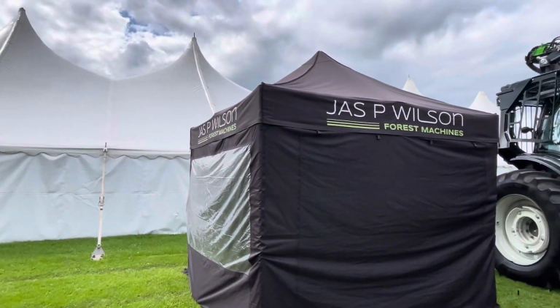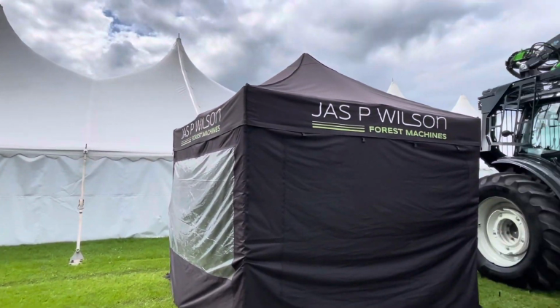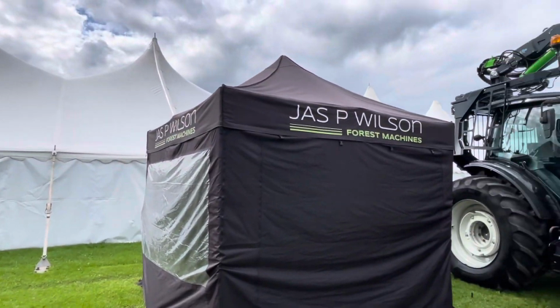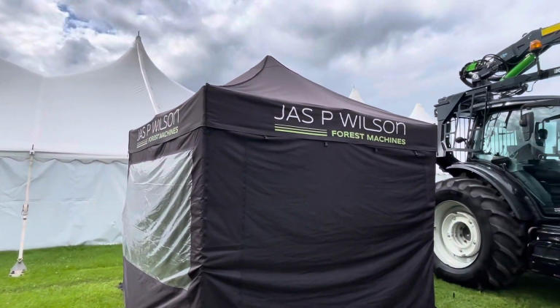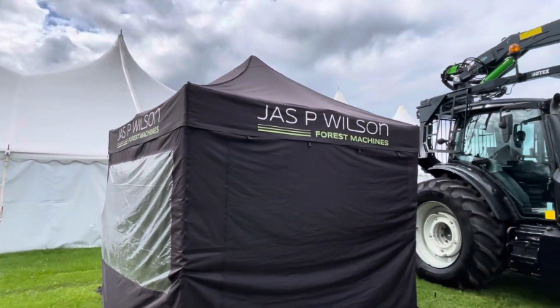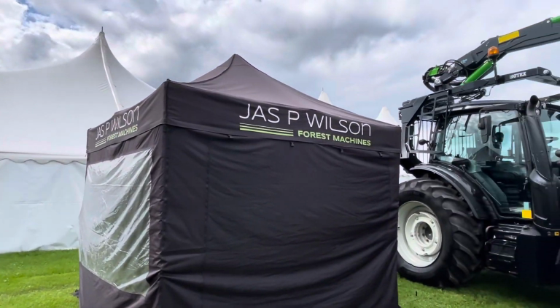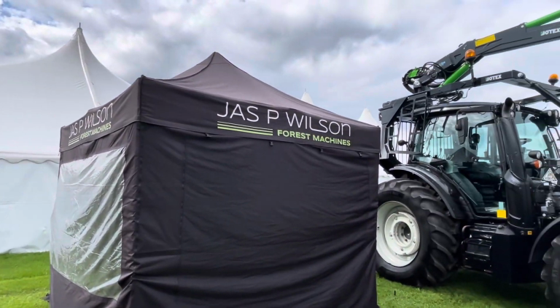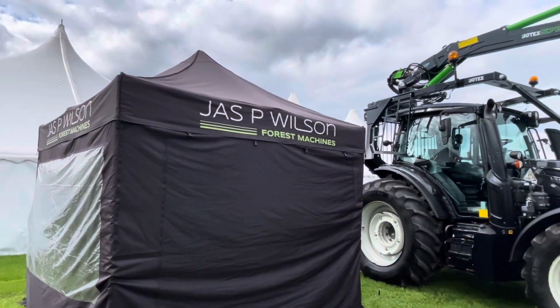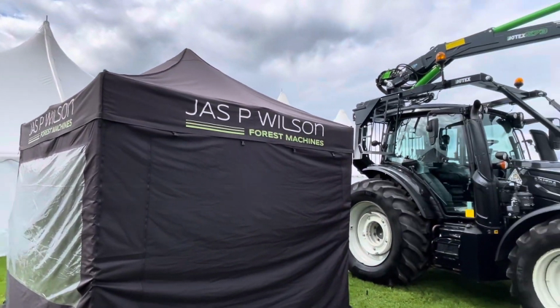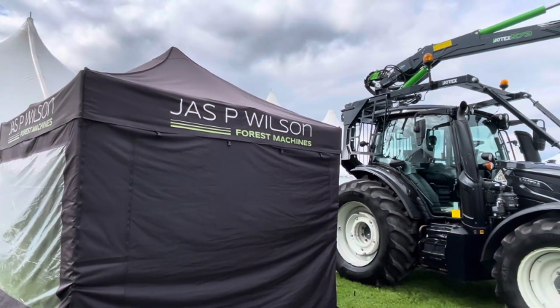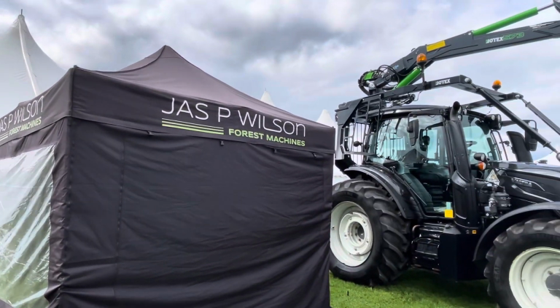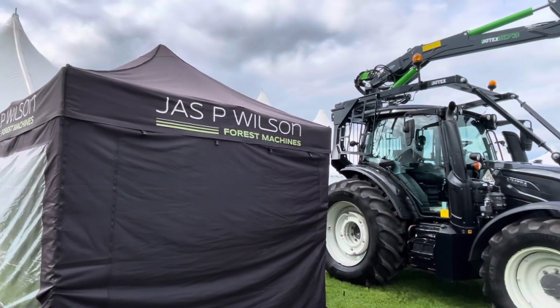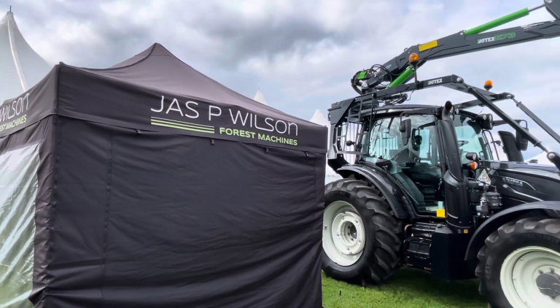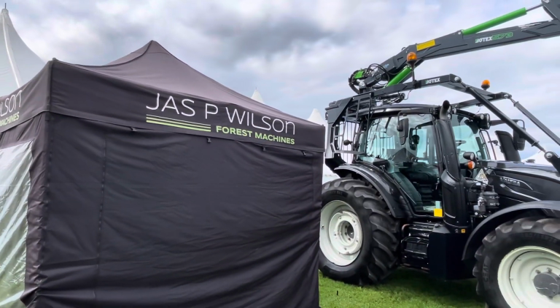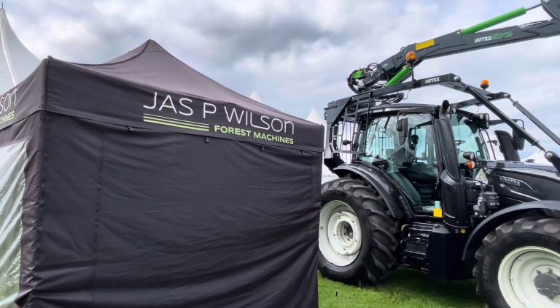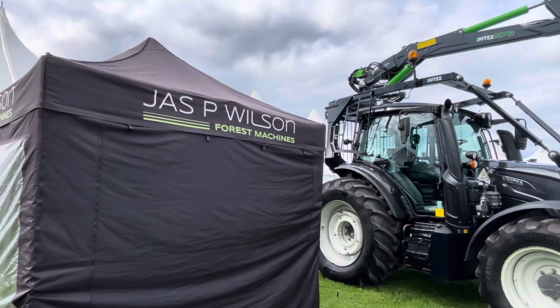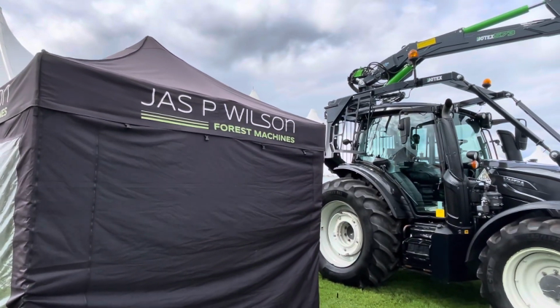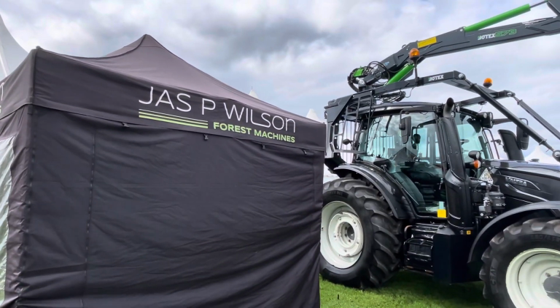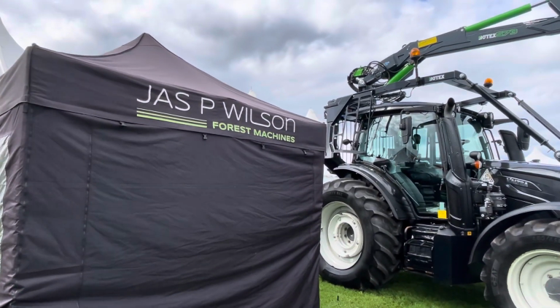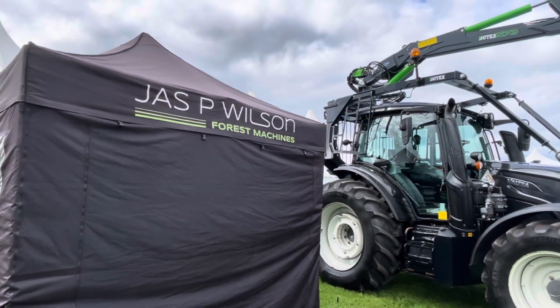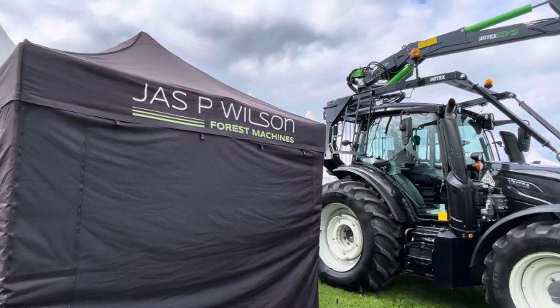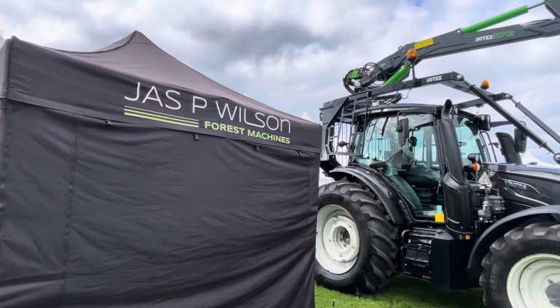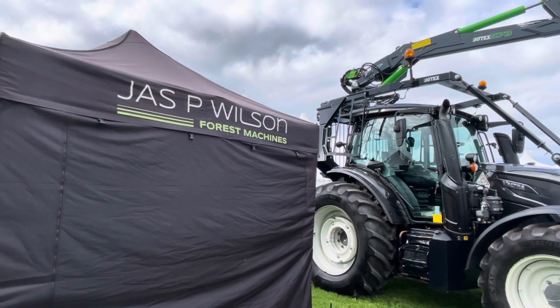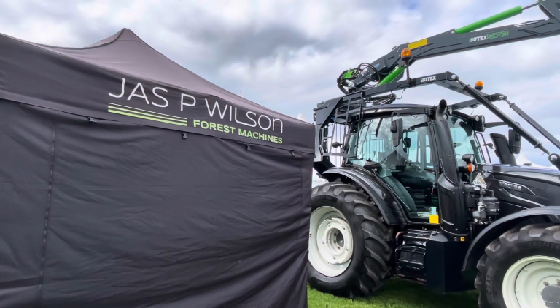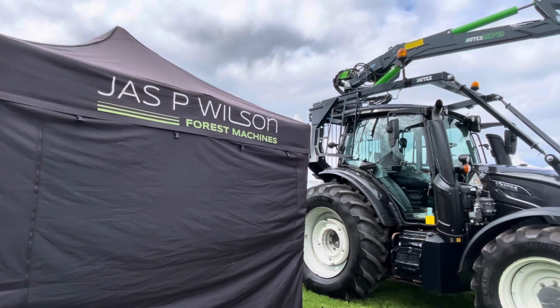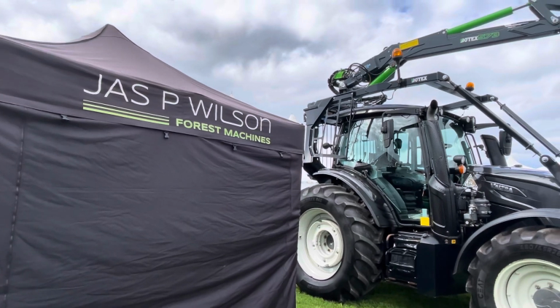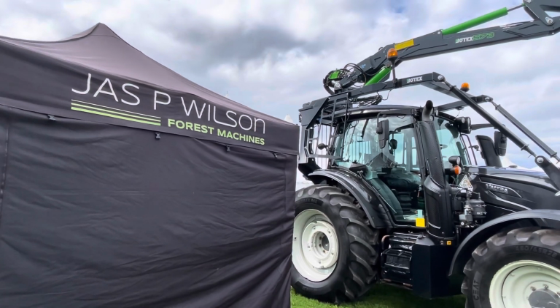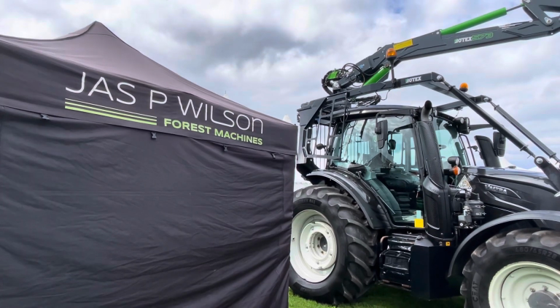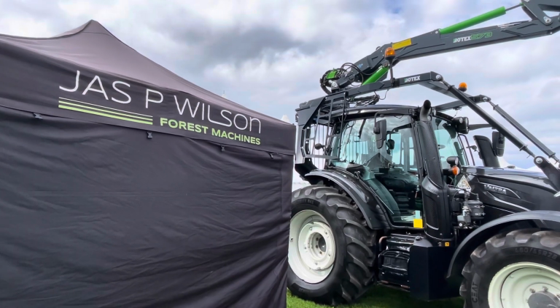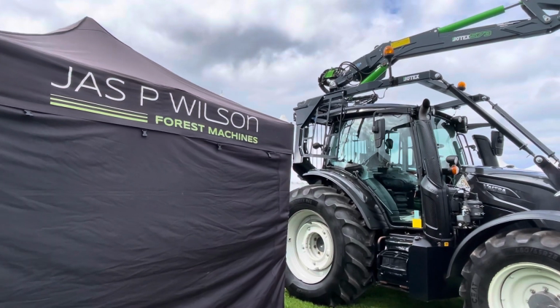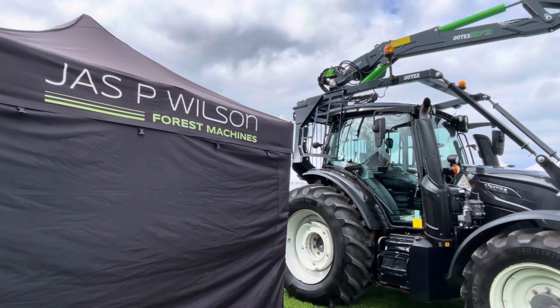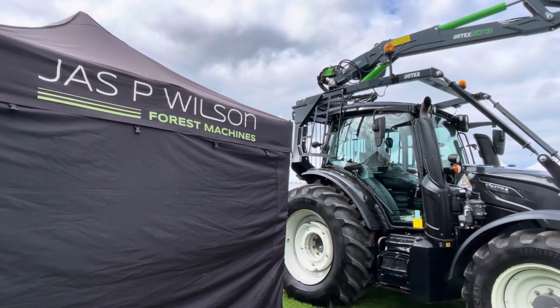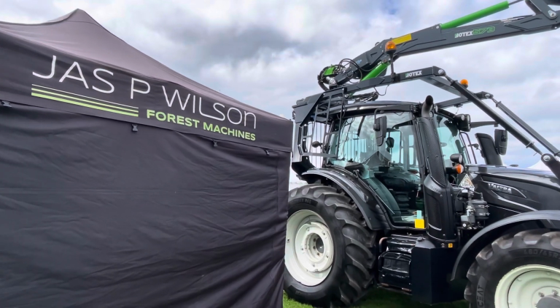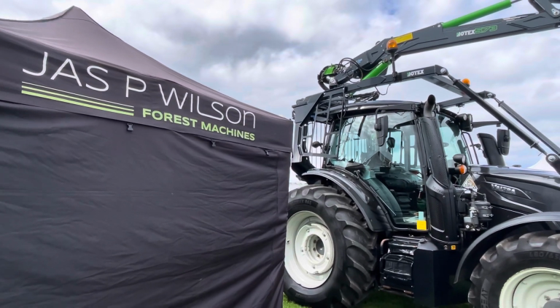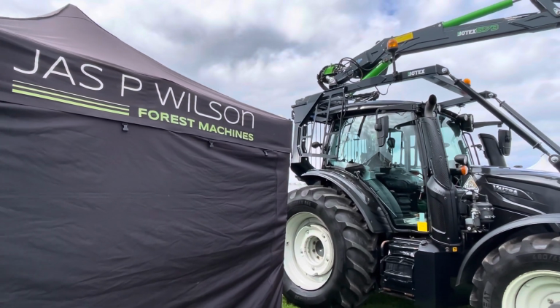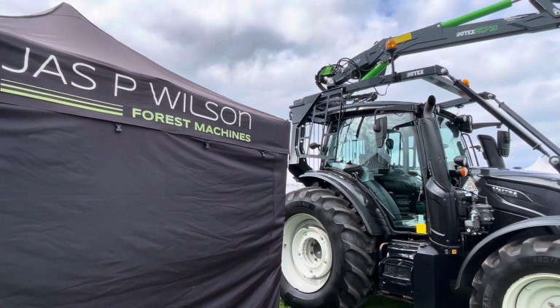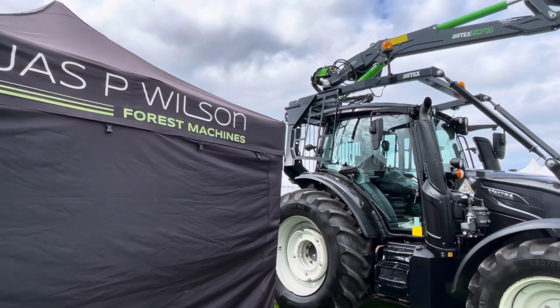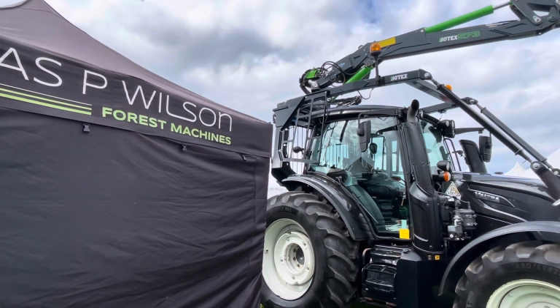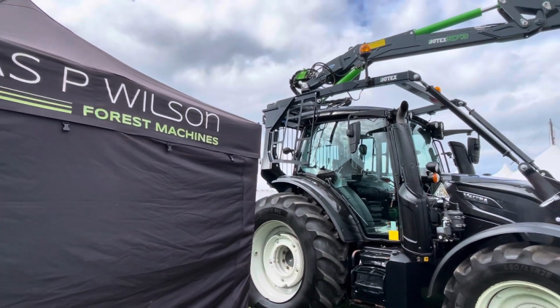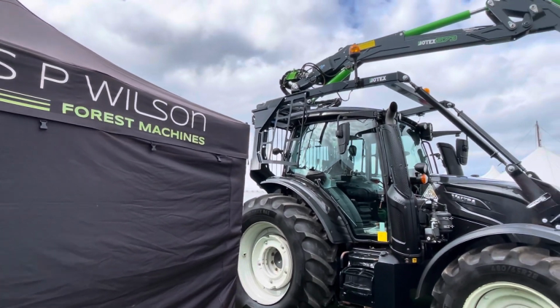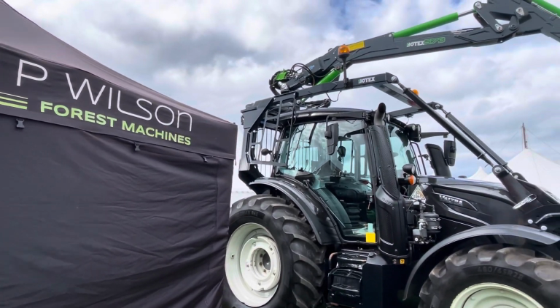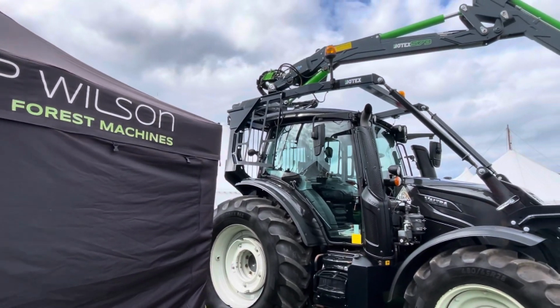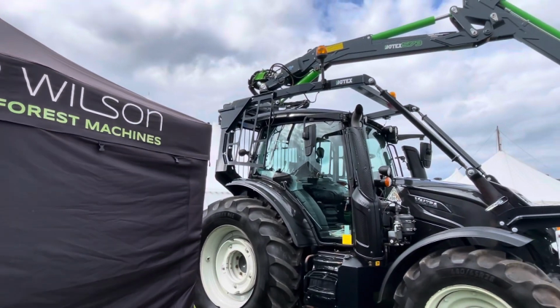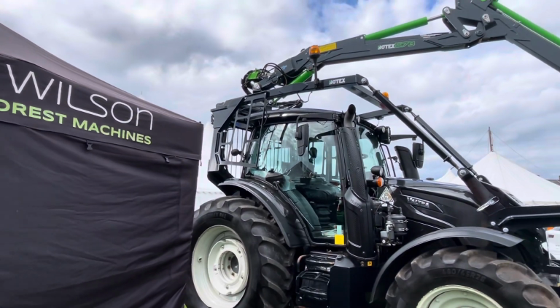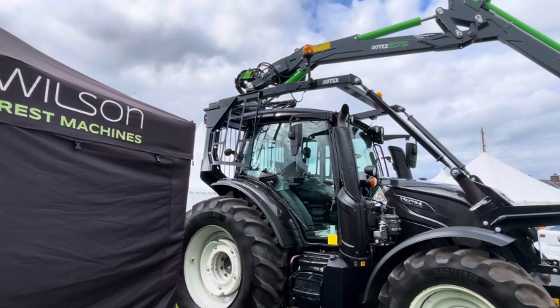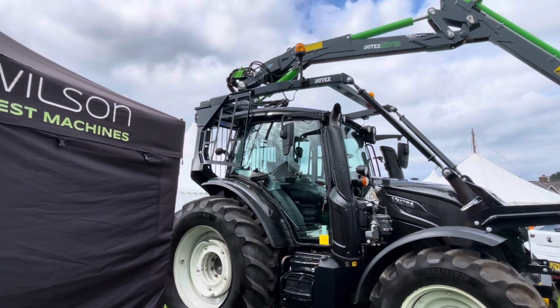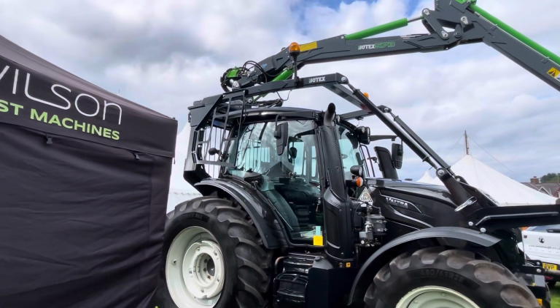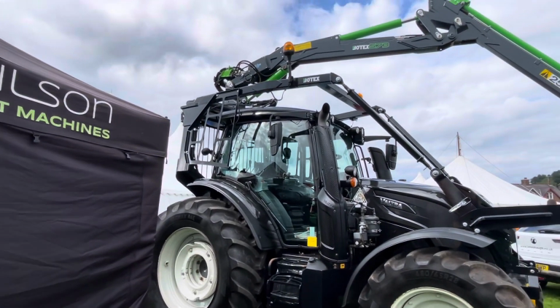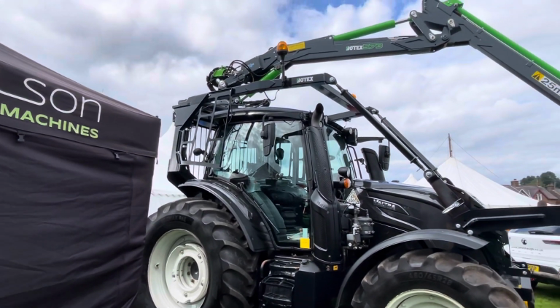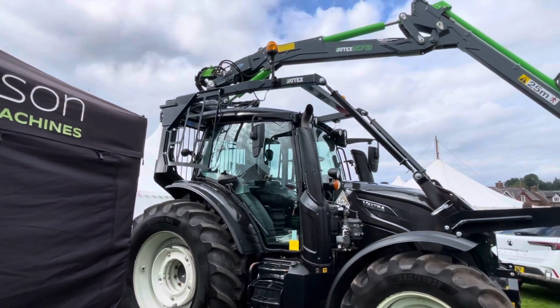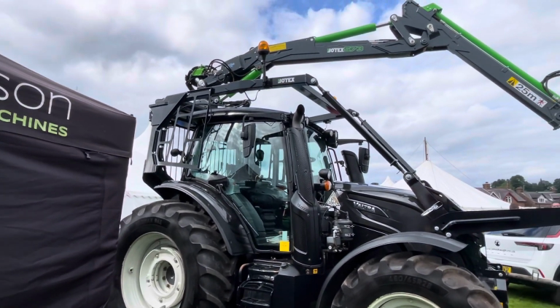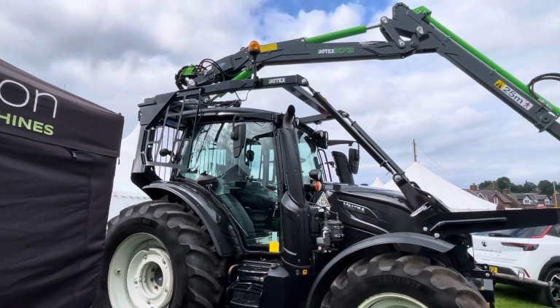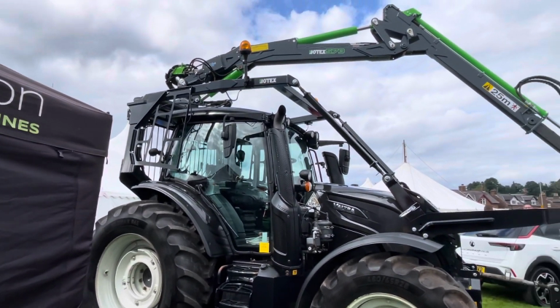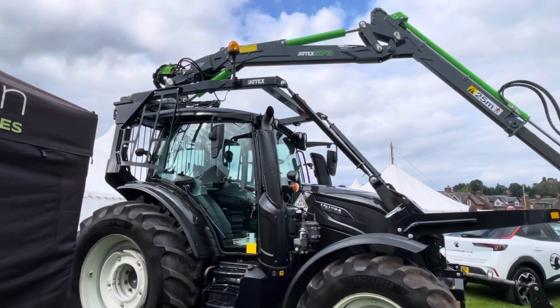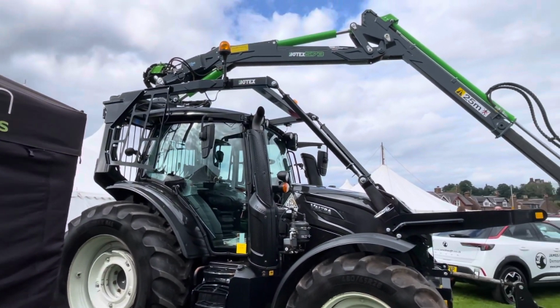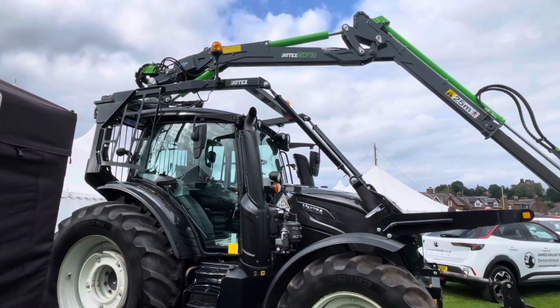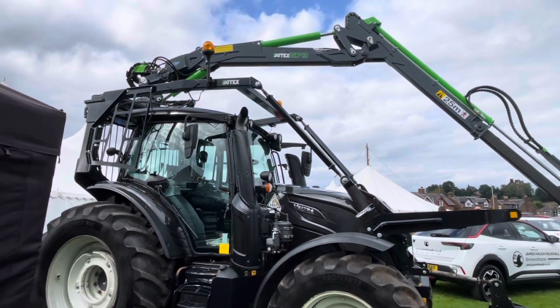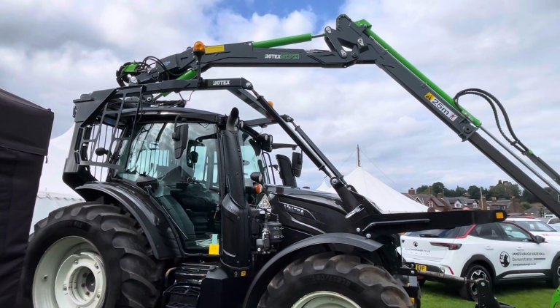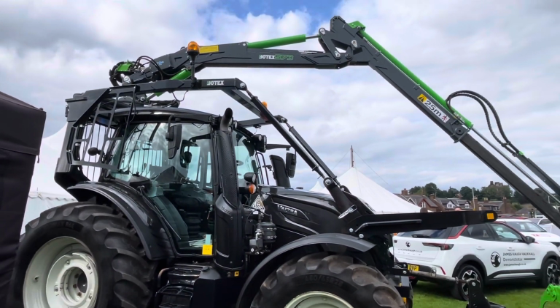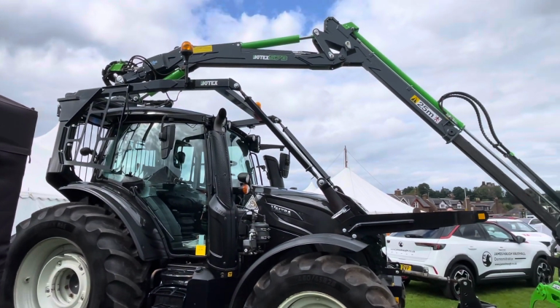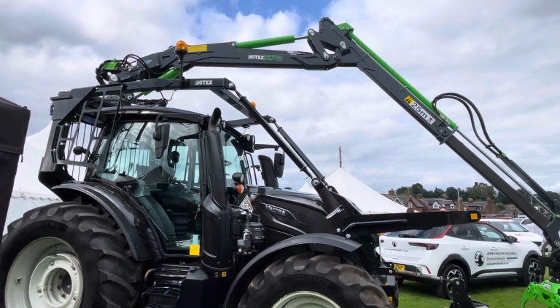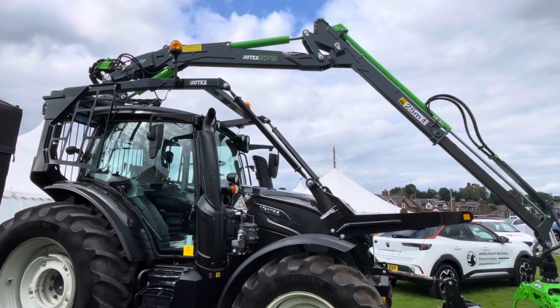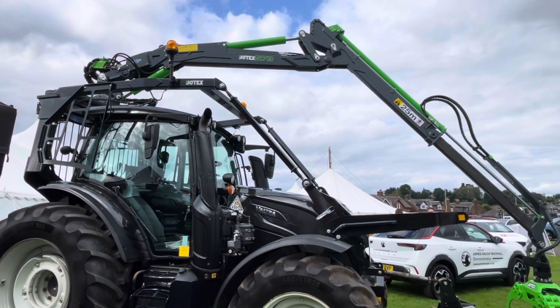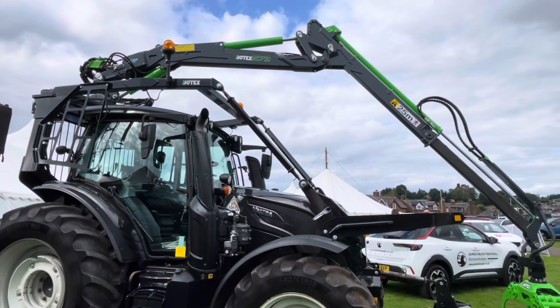These guys specialize in Forest Machines. And here's one for the woods, obviously.